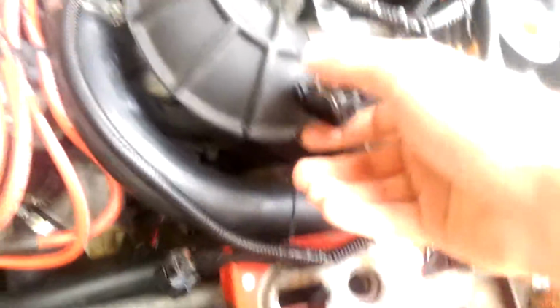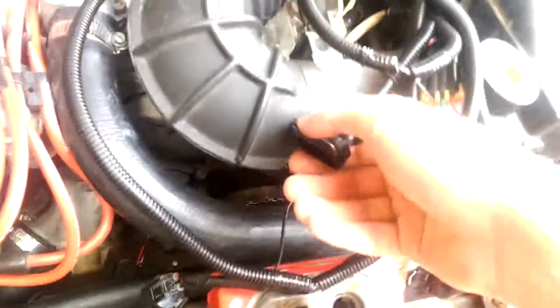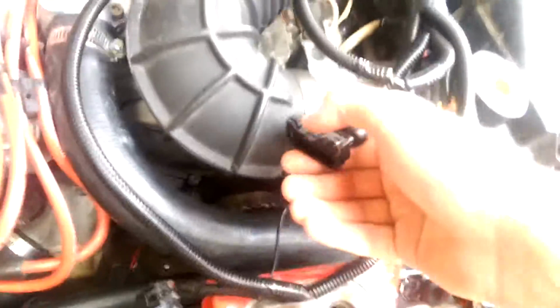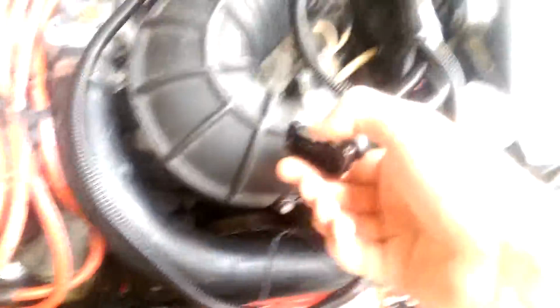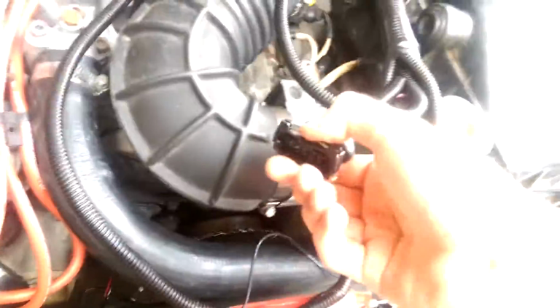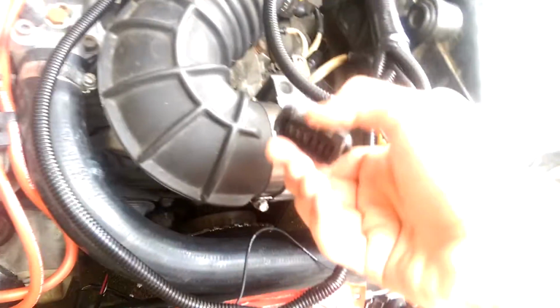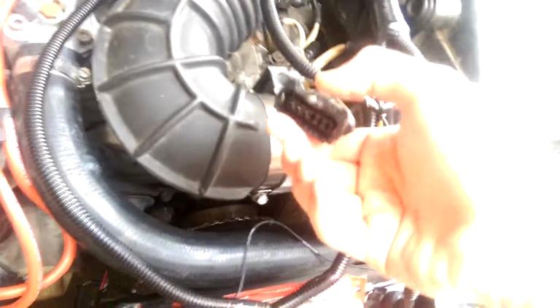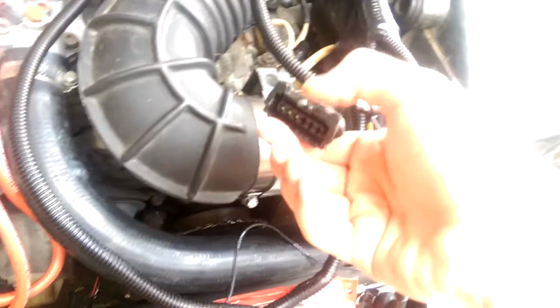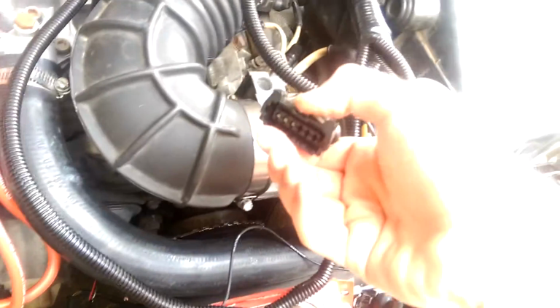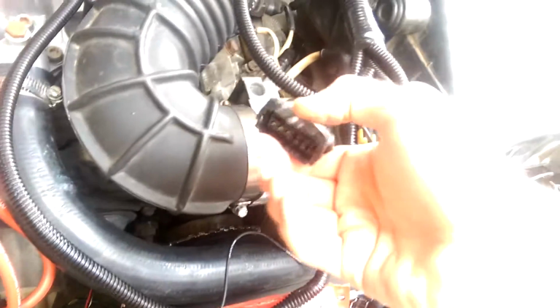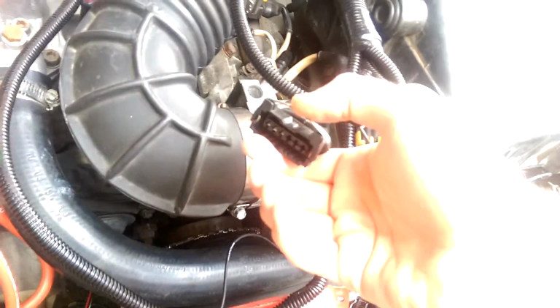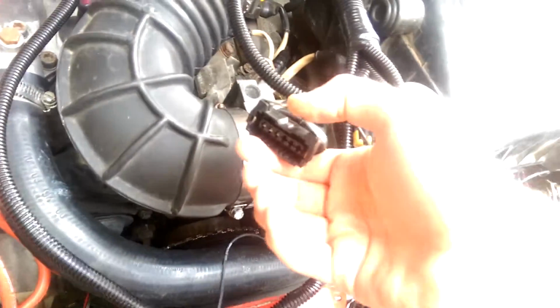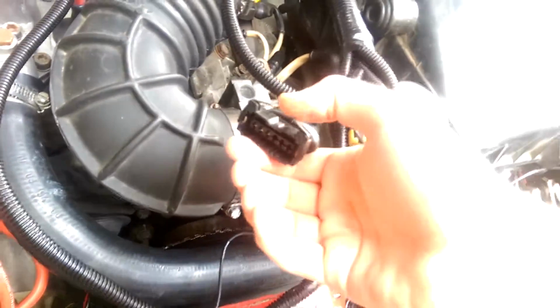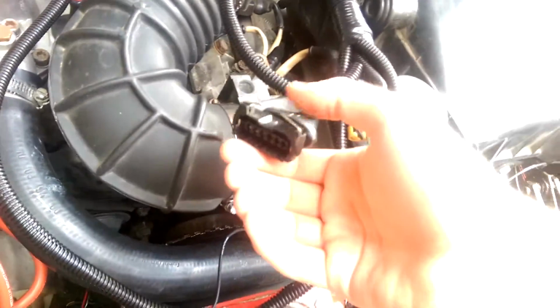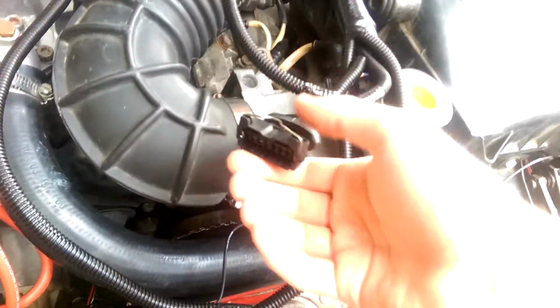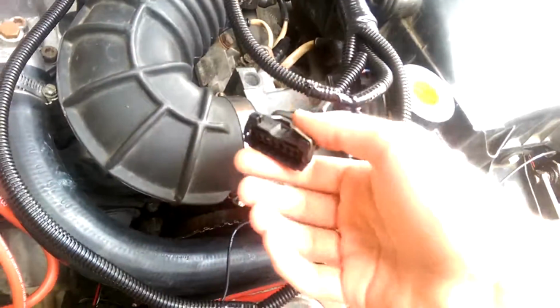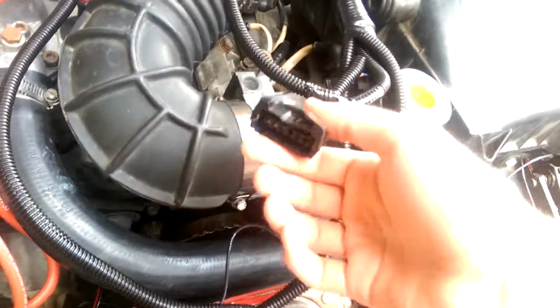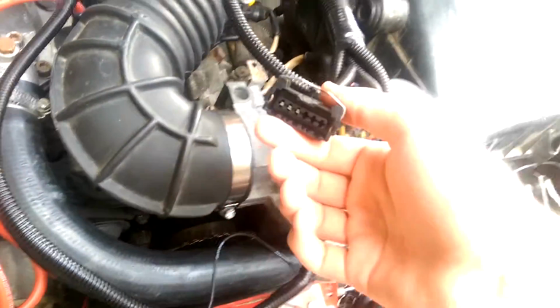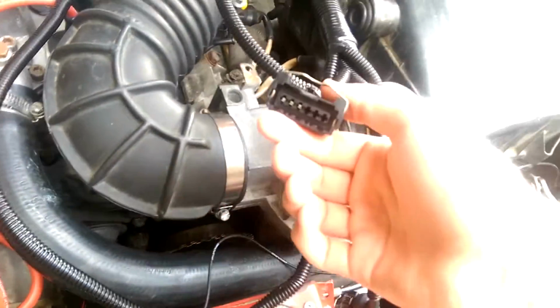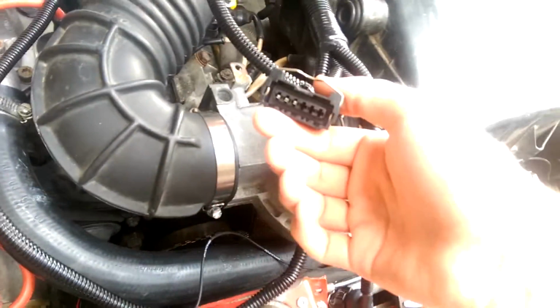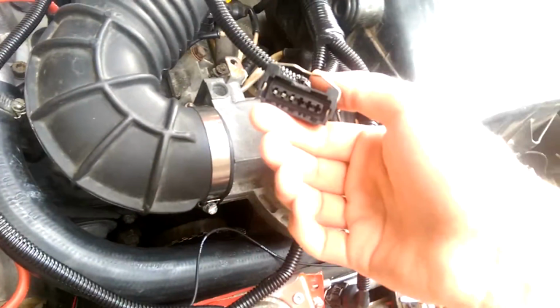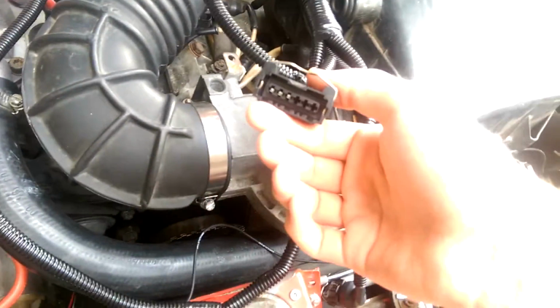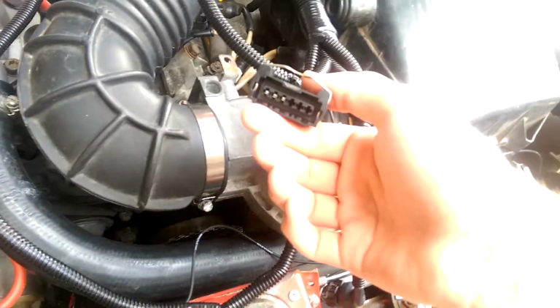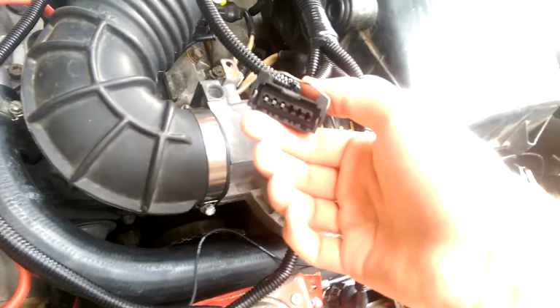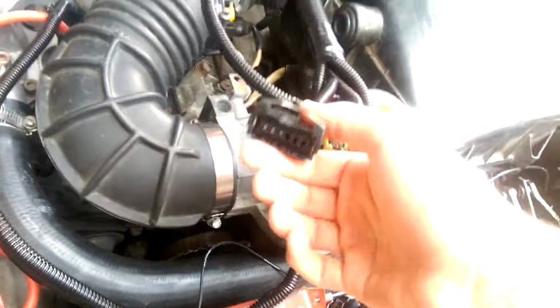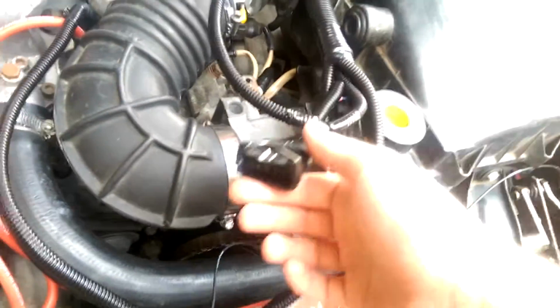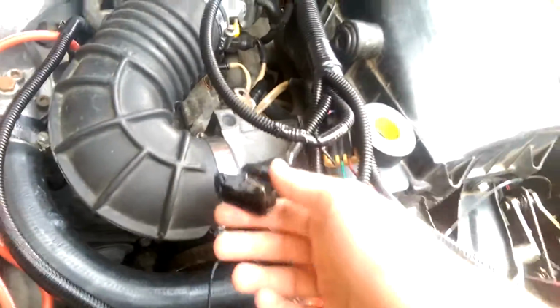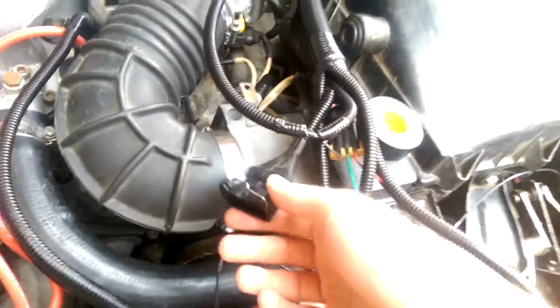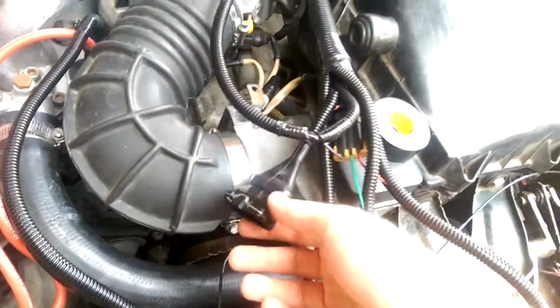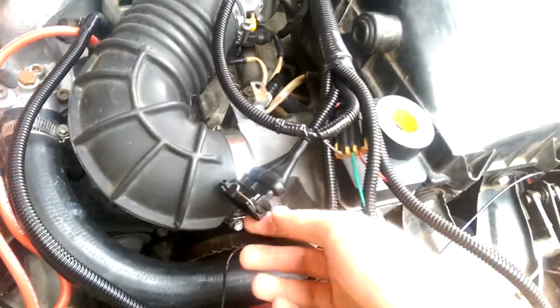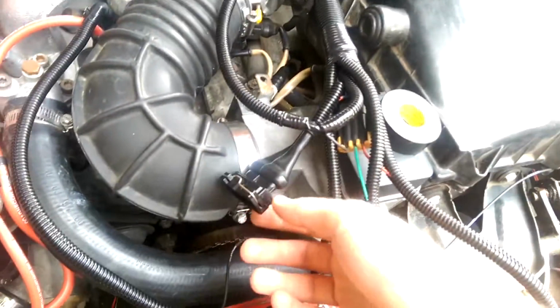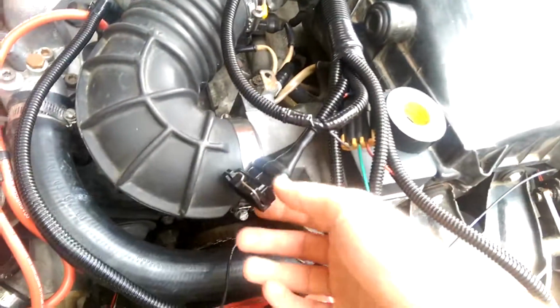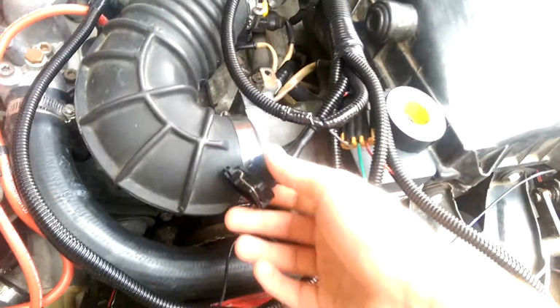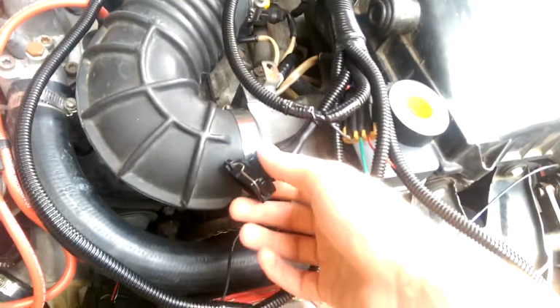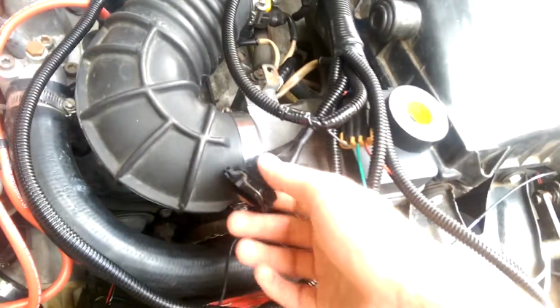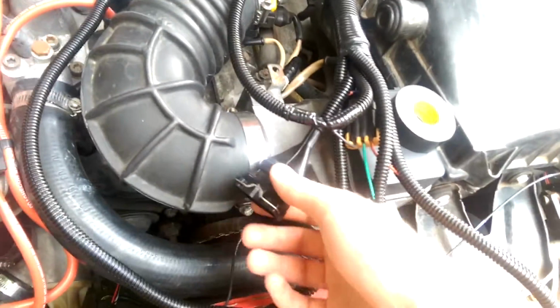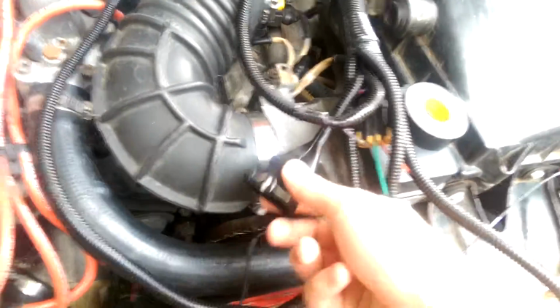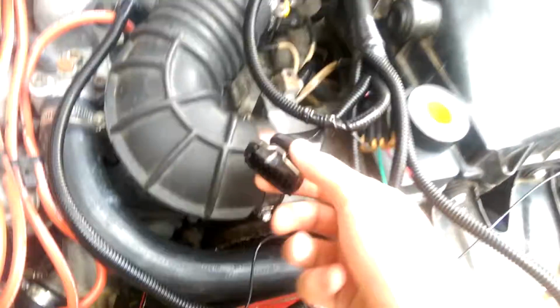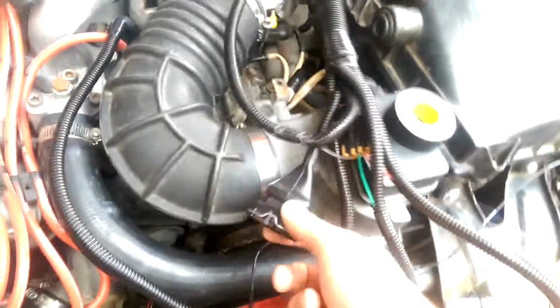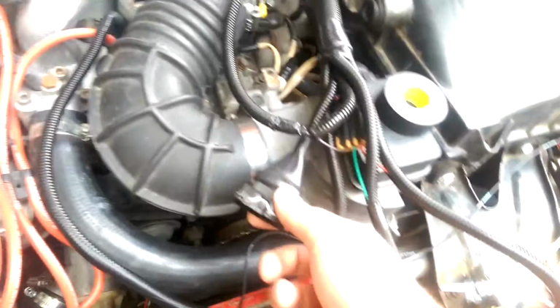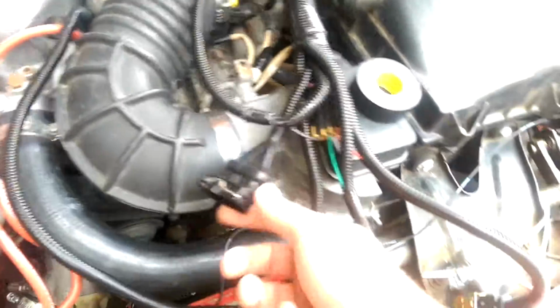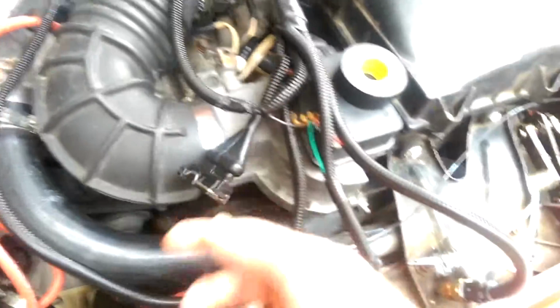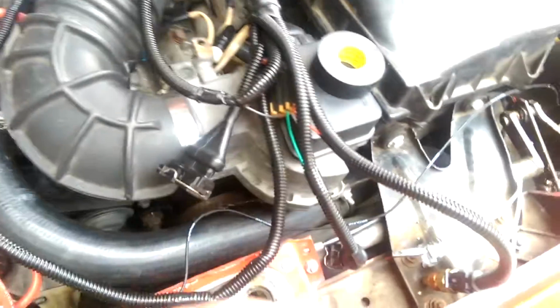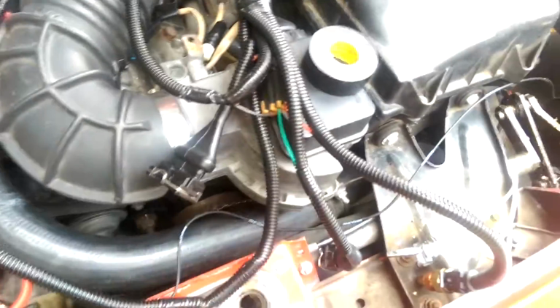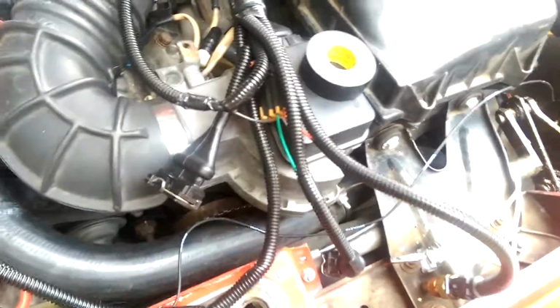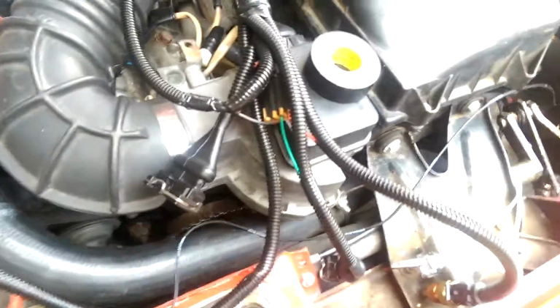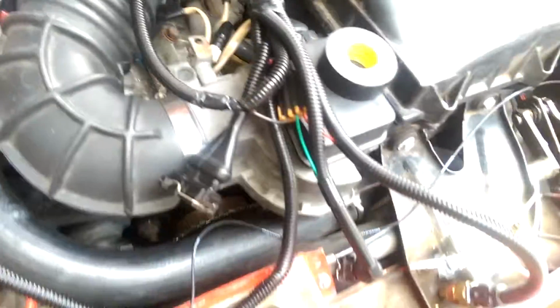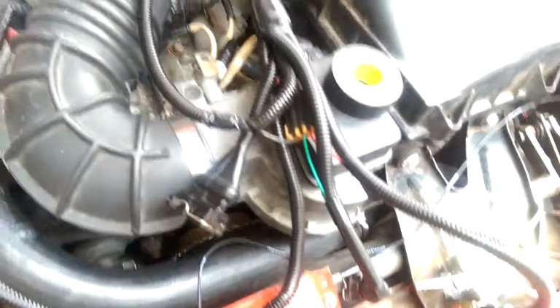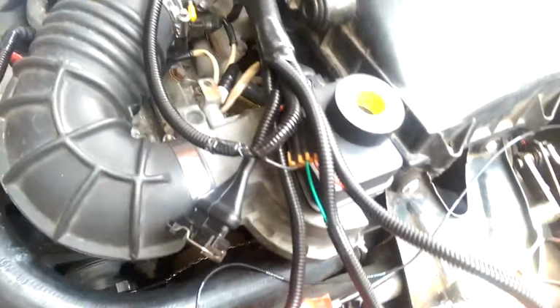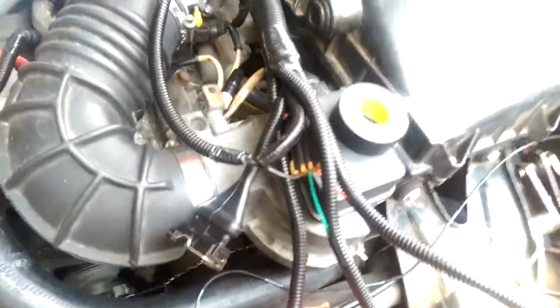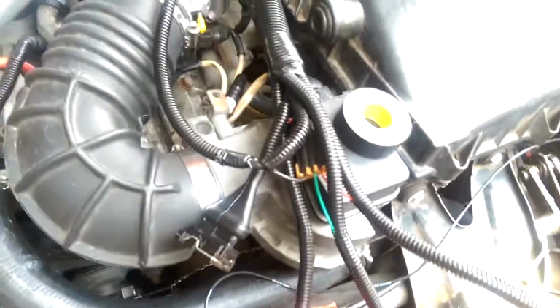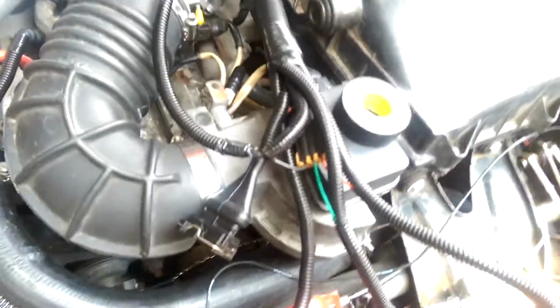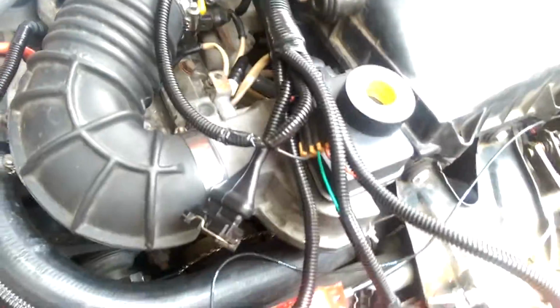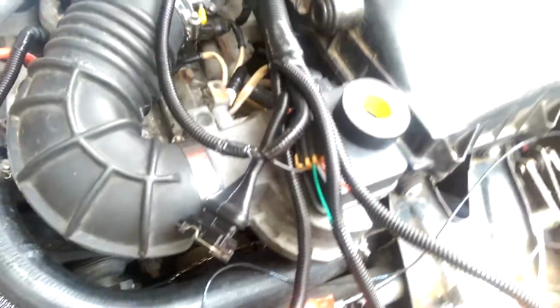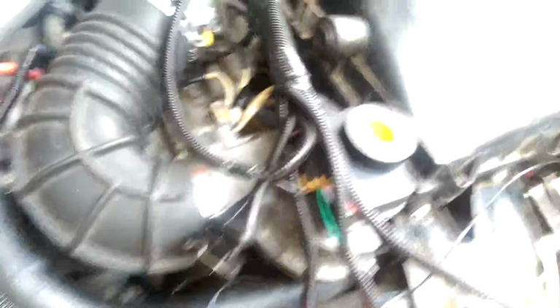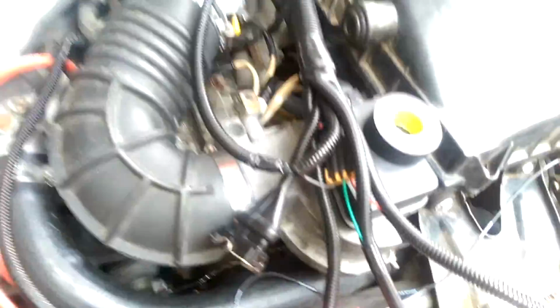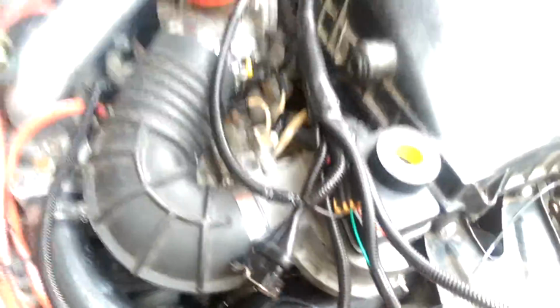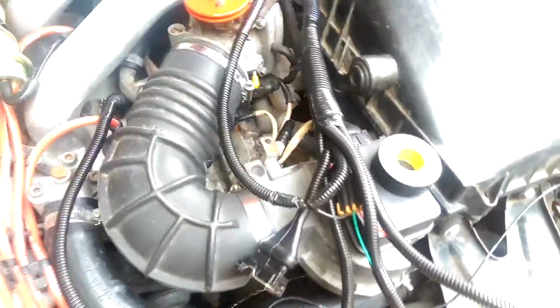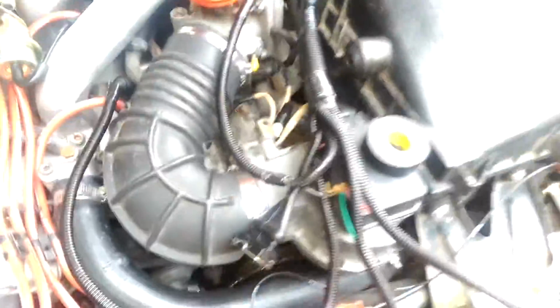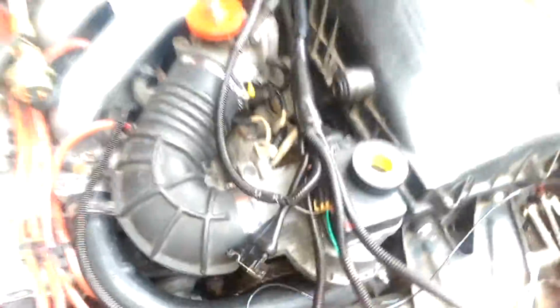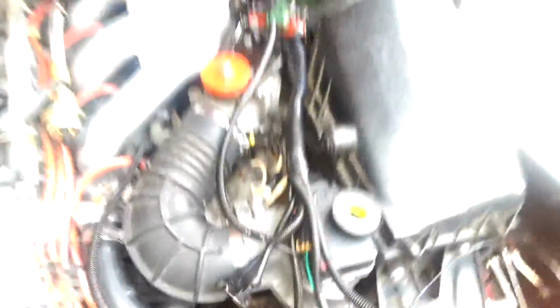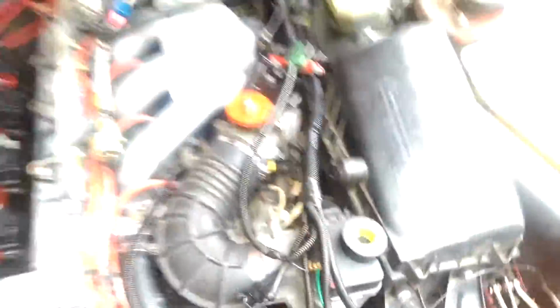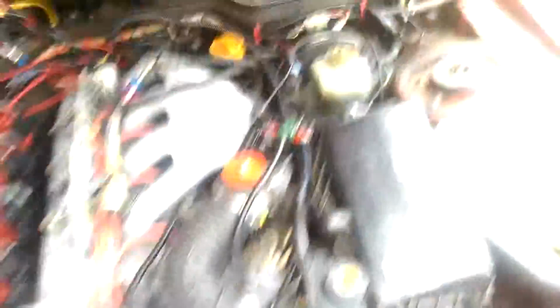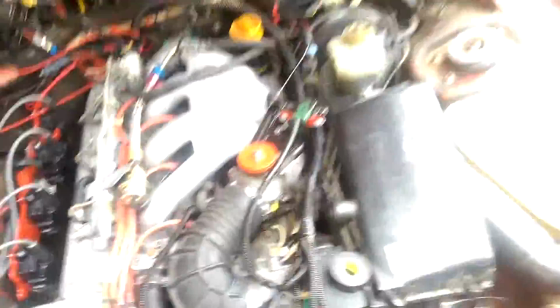It calibrates really nicely. You don't use the idle switch or the wide-open throttle switch — you just use the potentiometer side of it. So that's it.